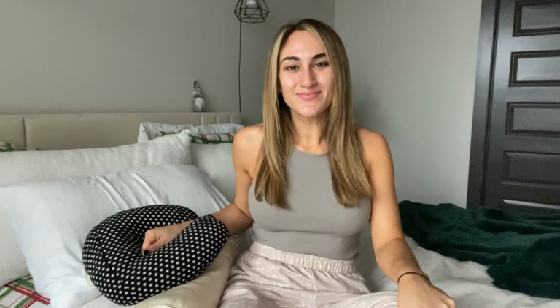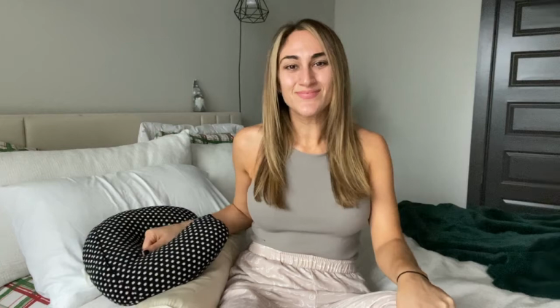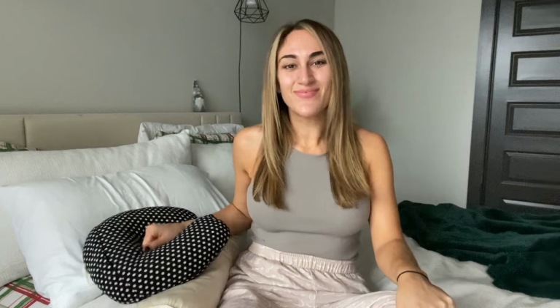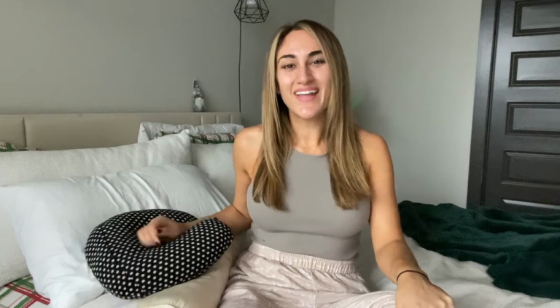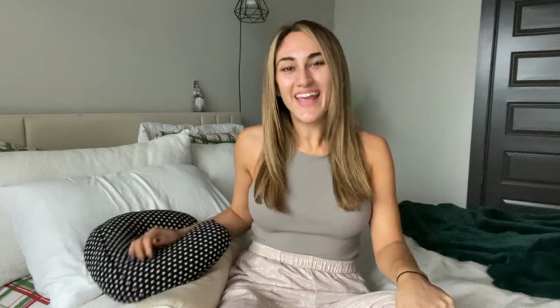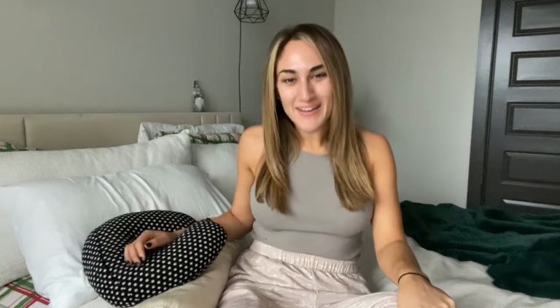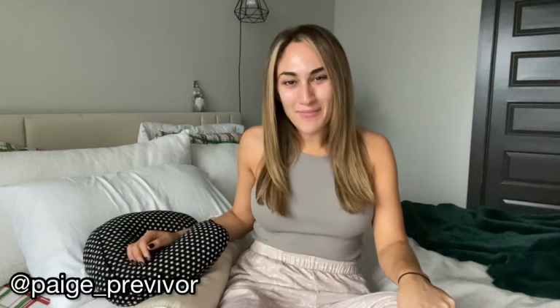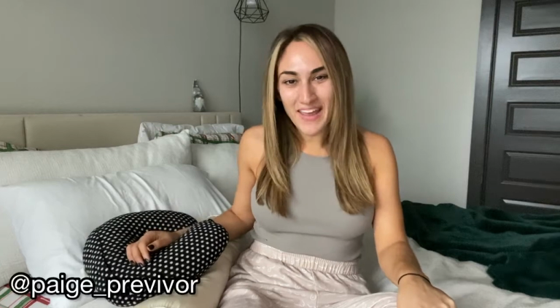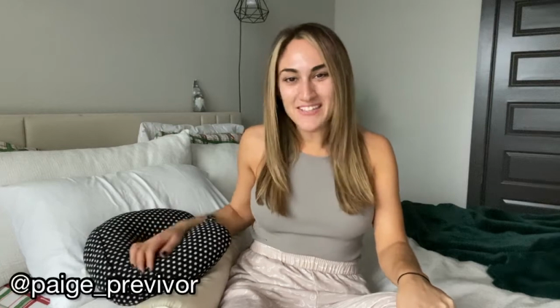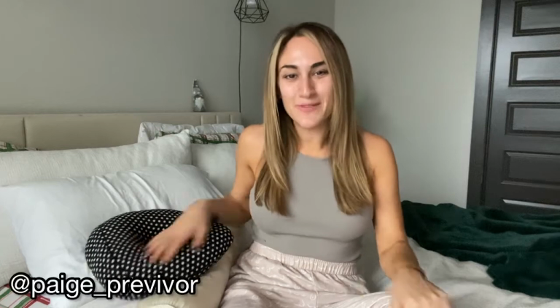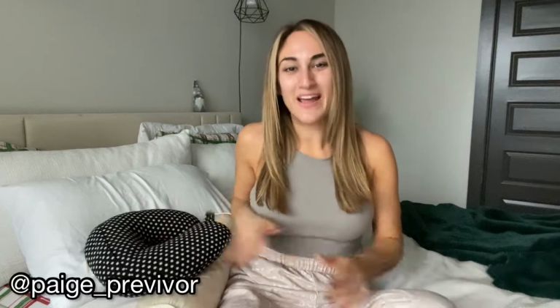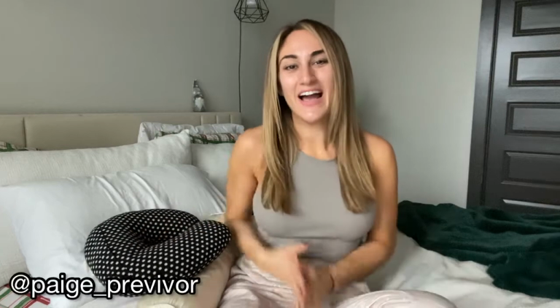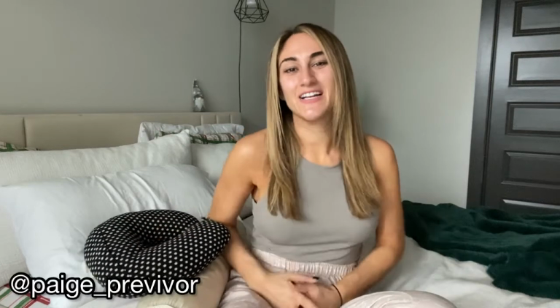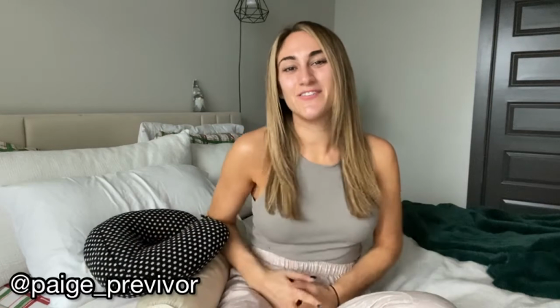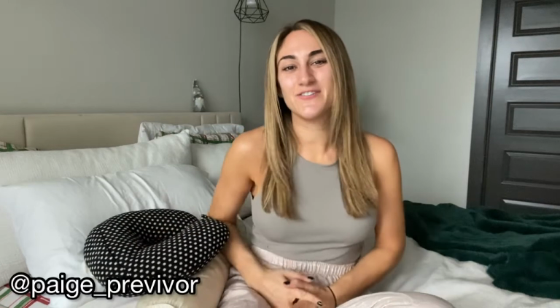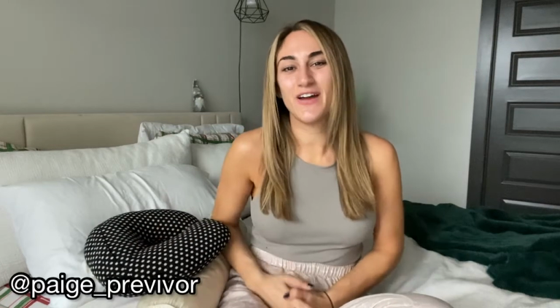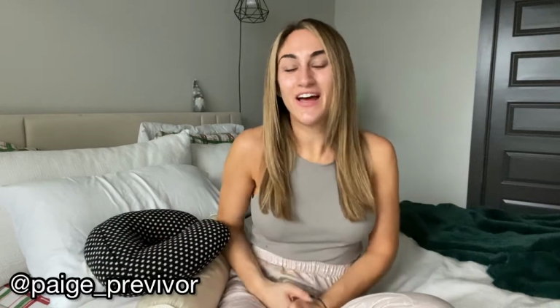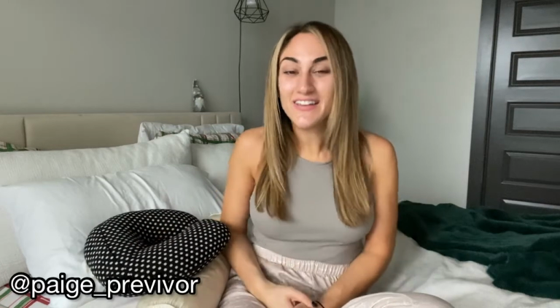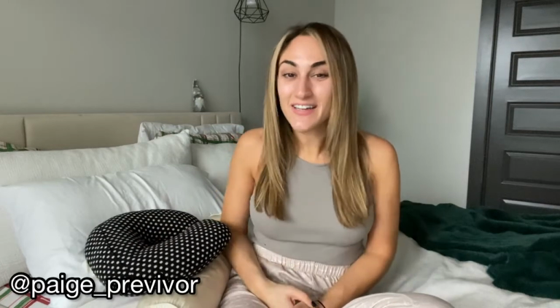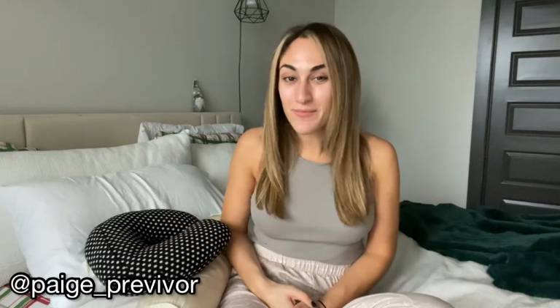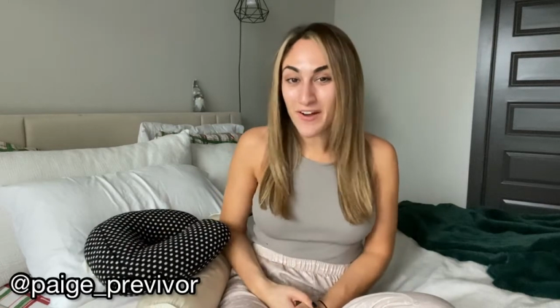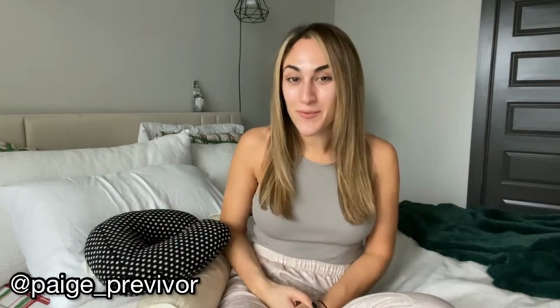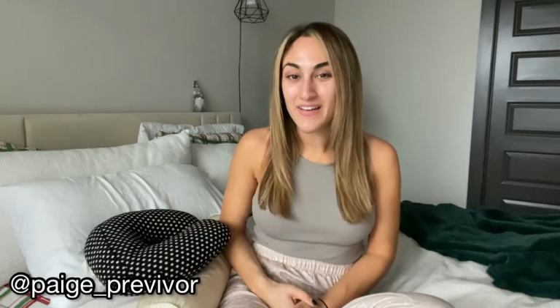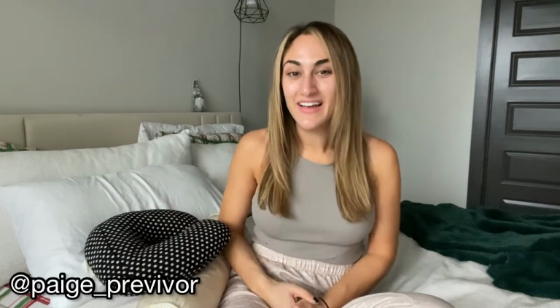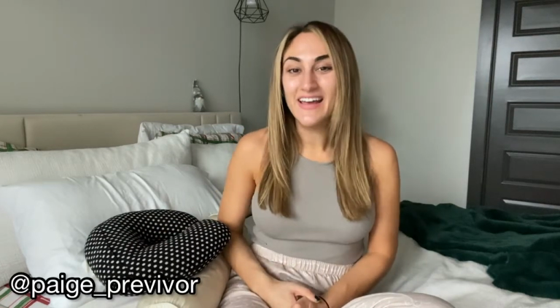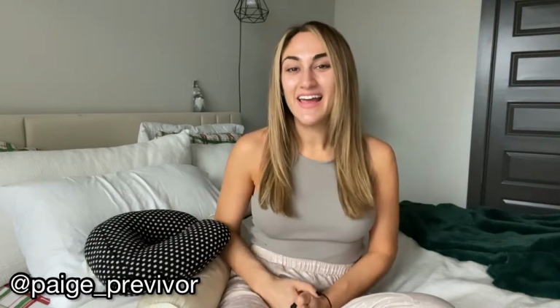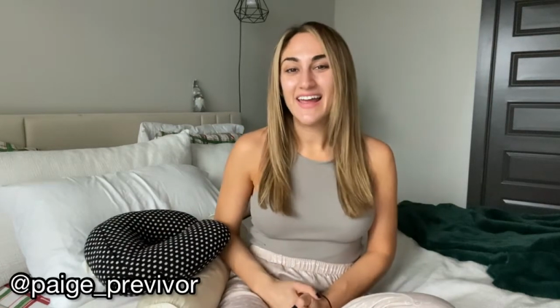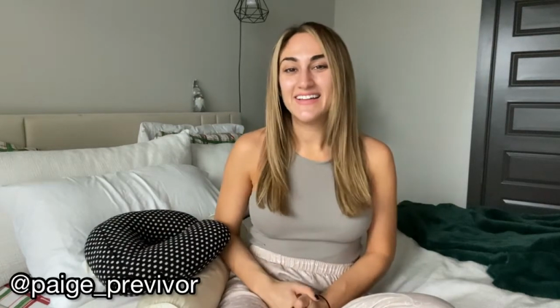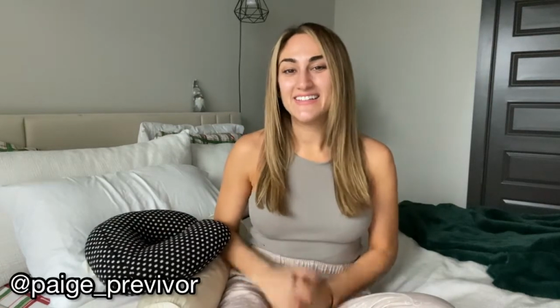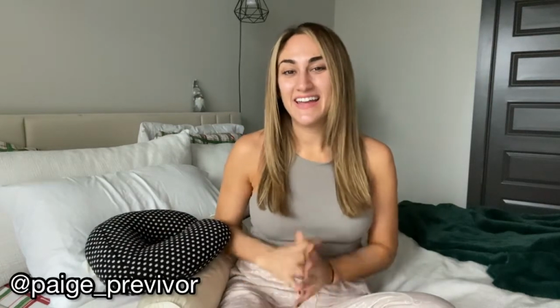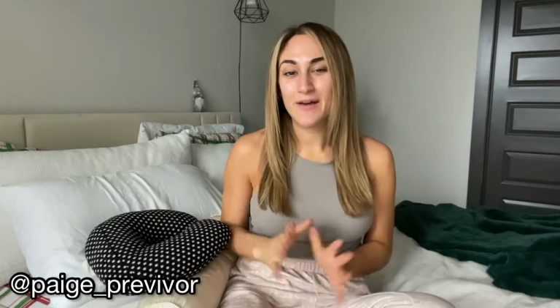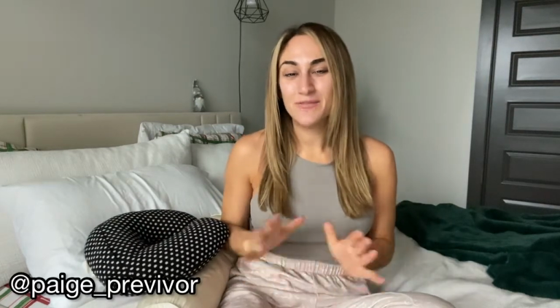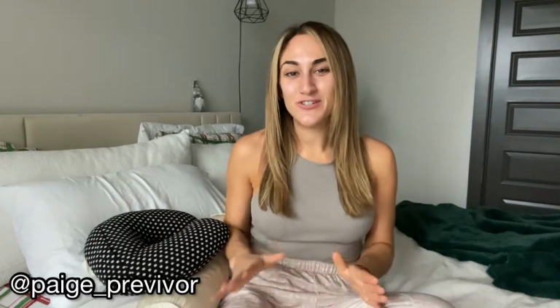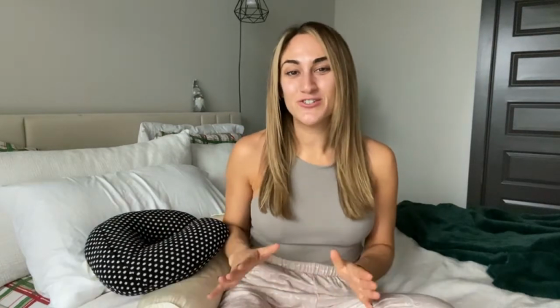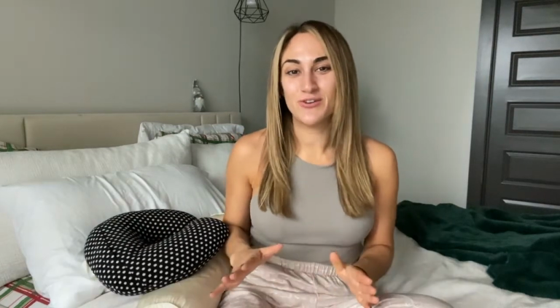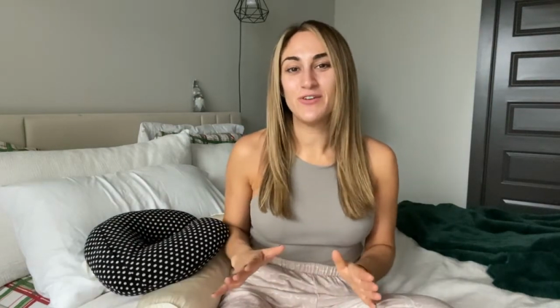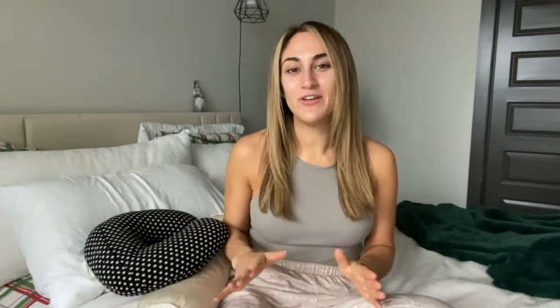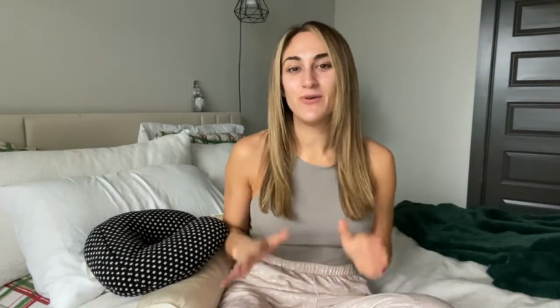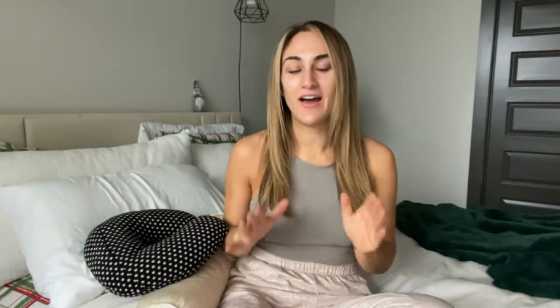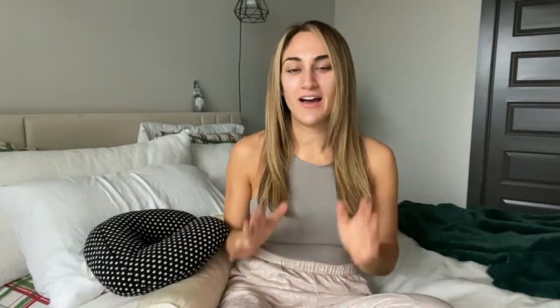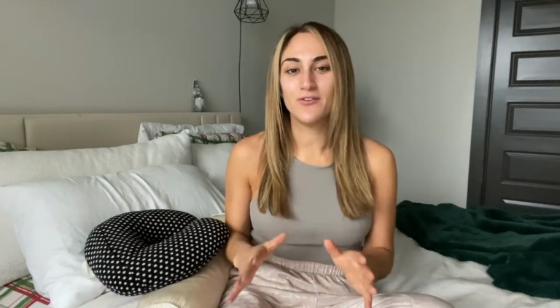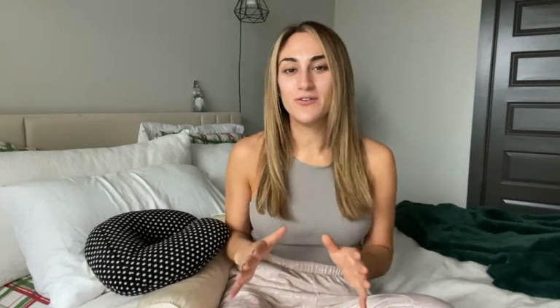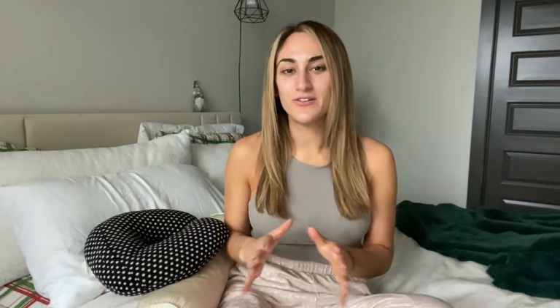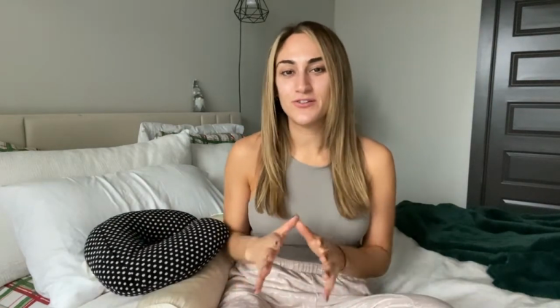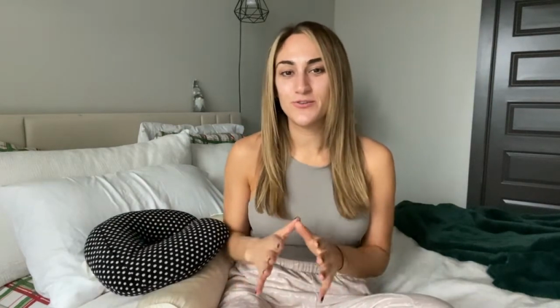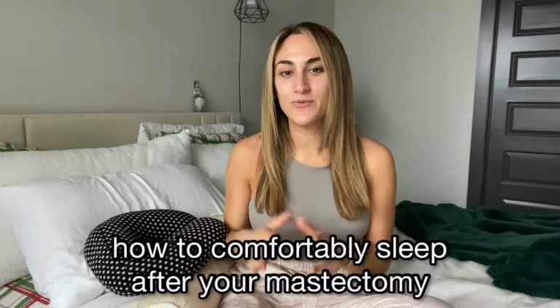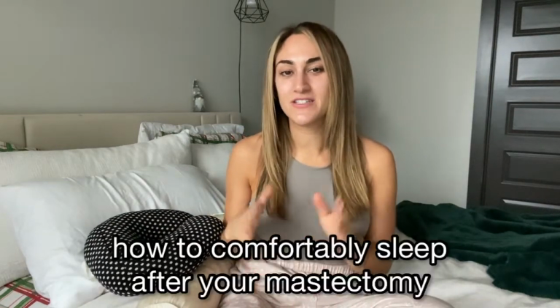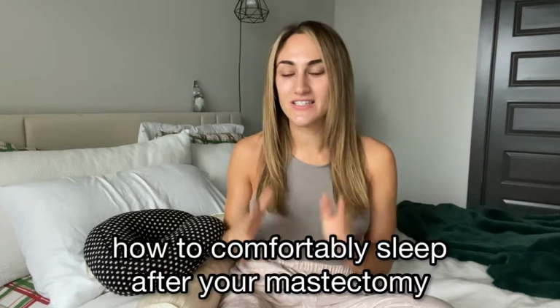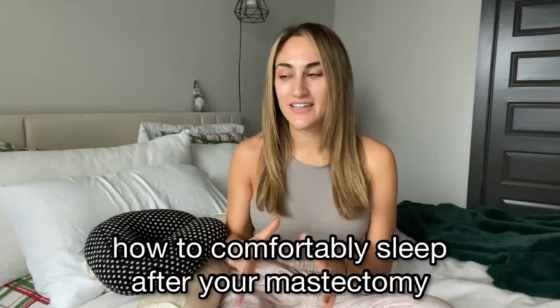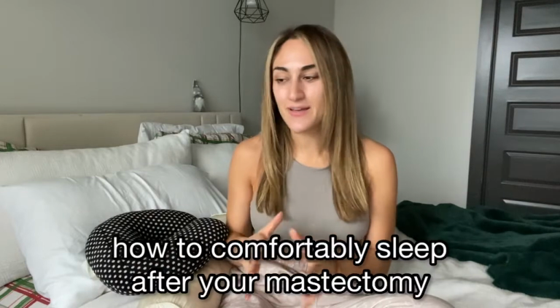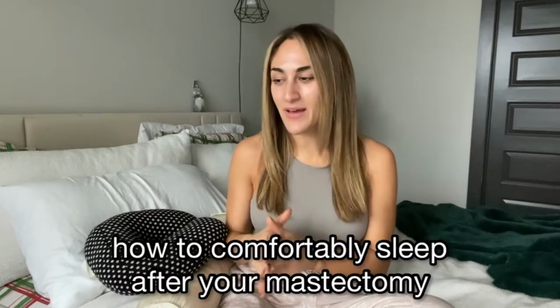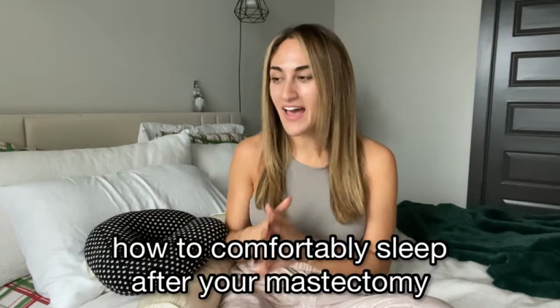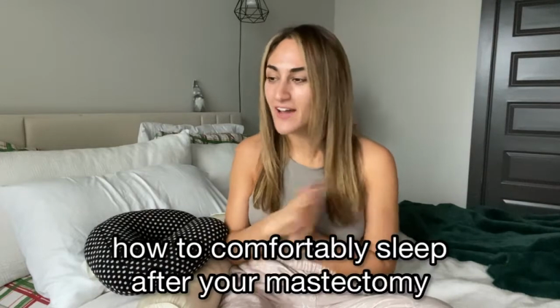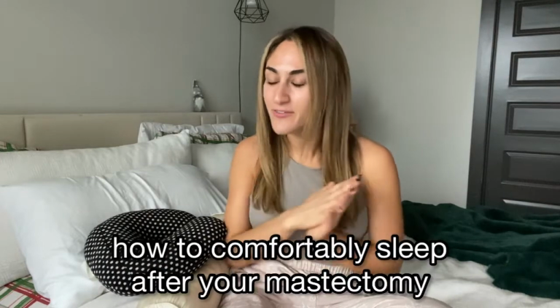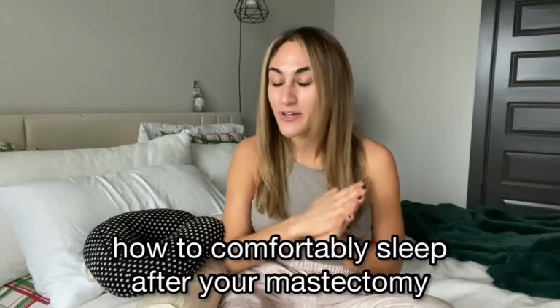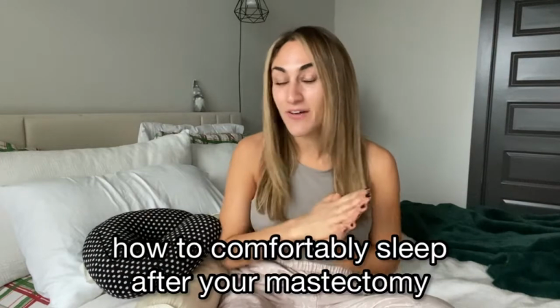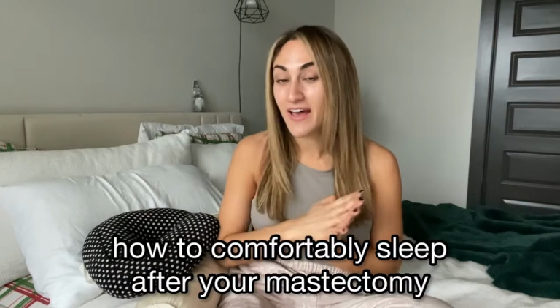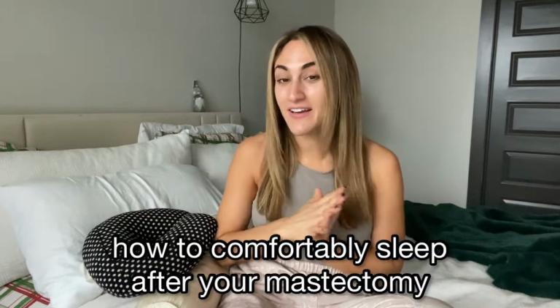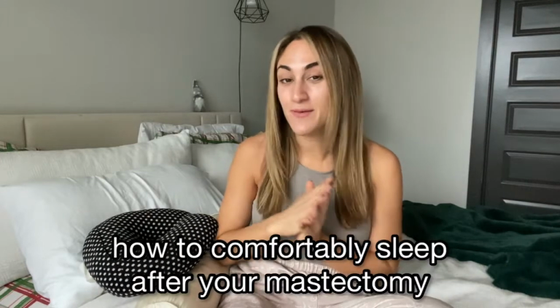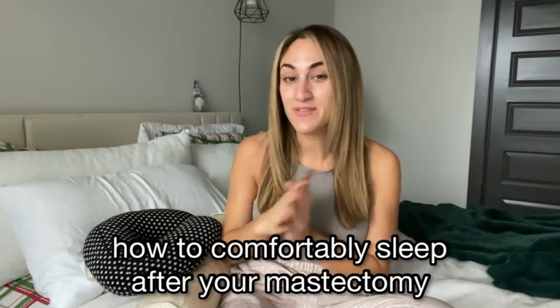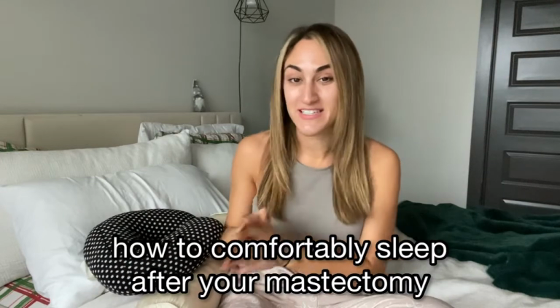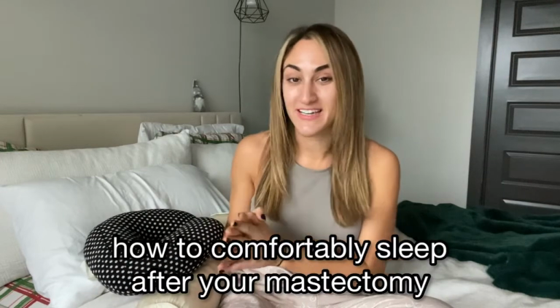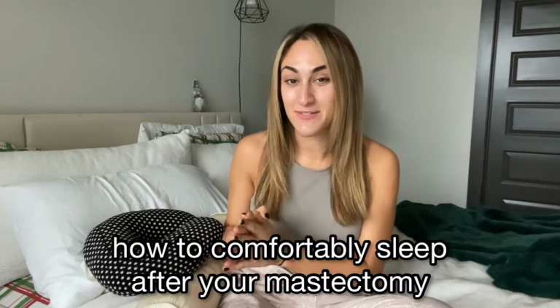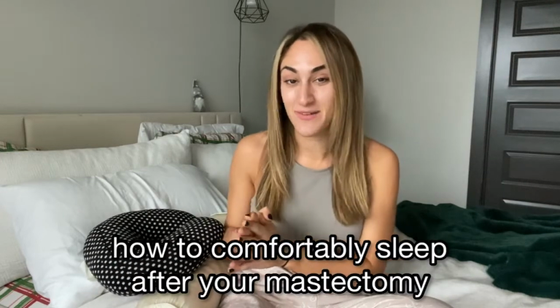Hey, I'm Paige. I'm an activist for Health and Empowerment and today I'm going to show you how to sleep after you've had a mastectomy.